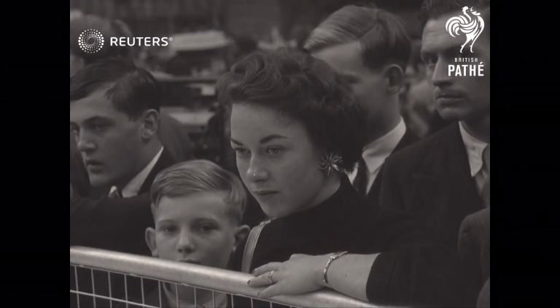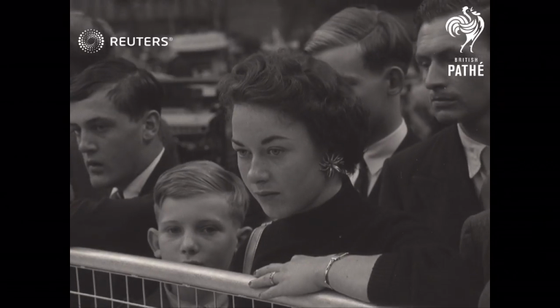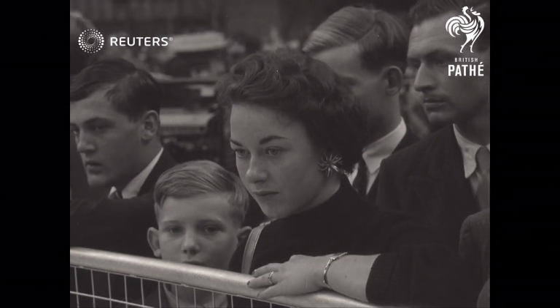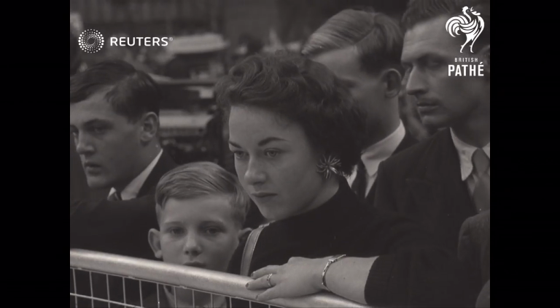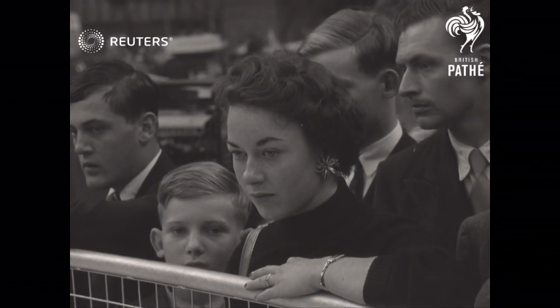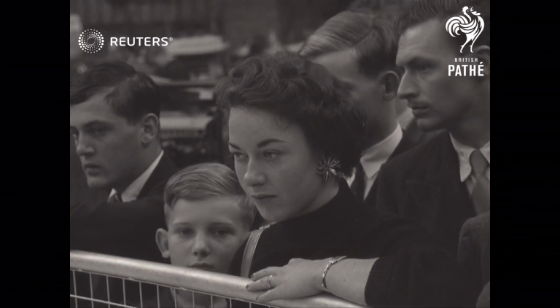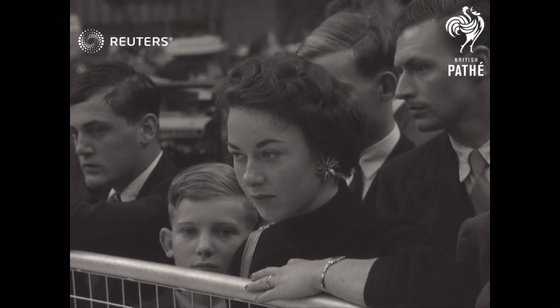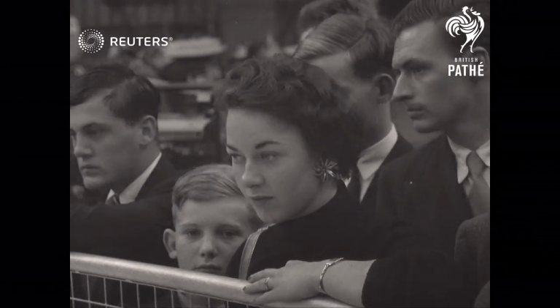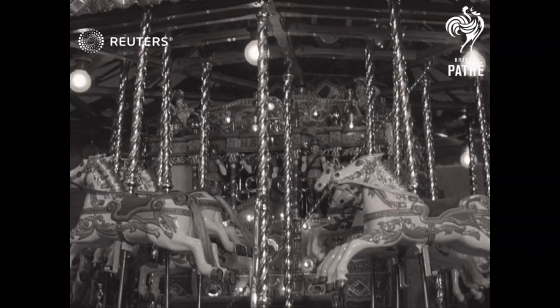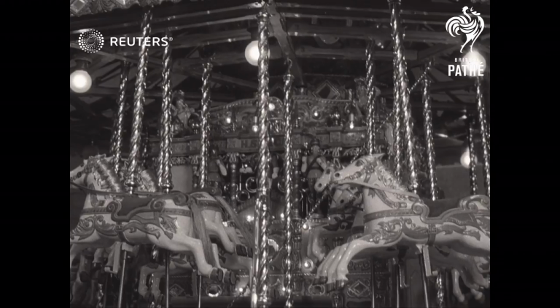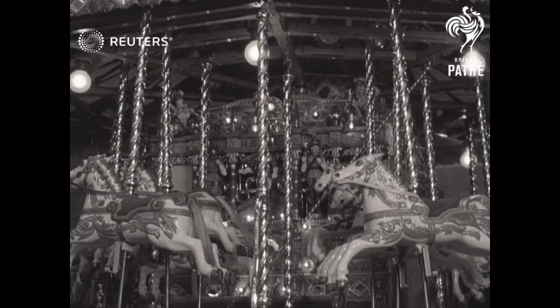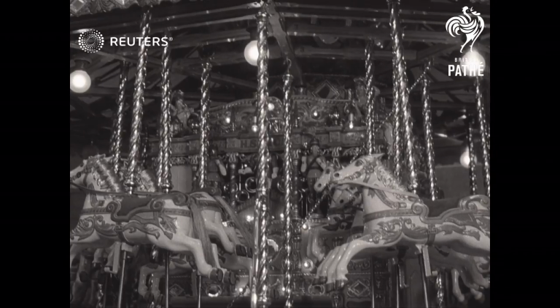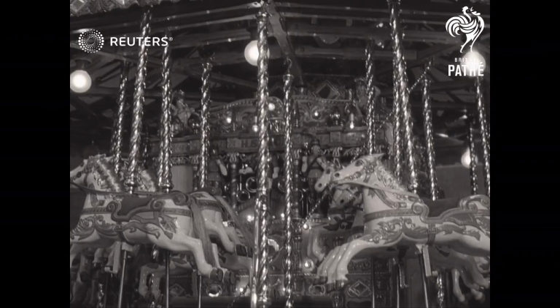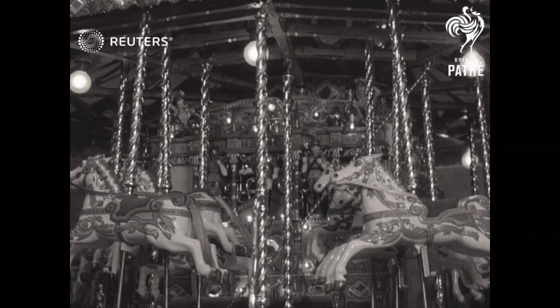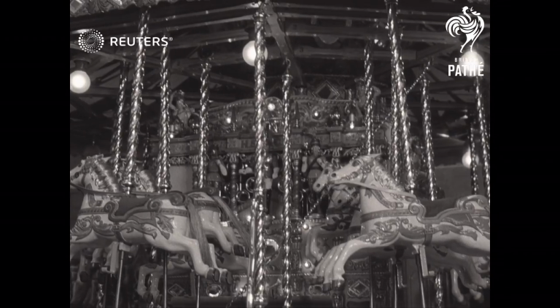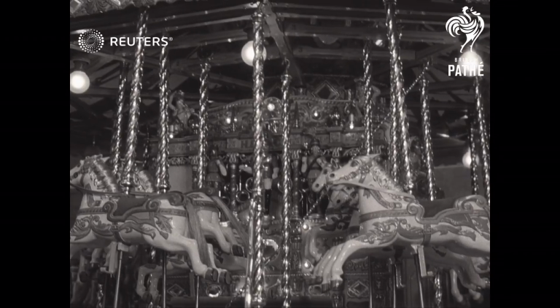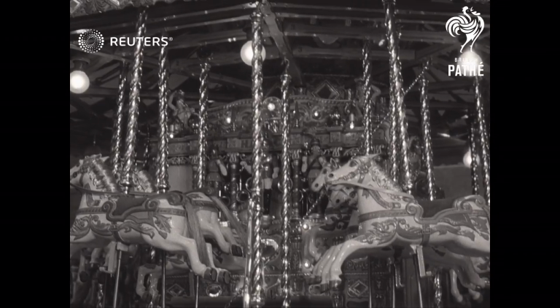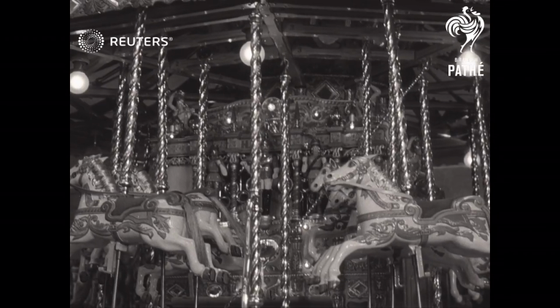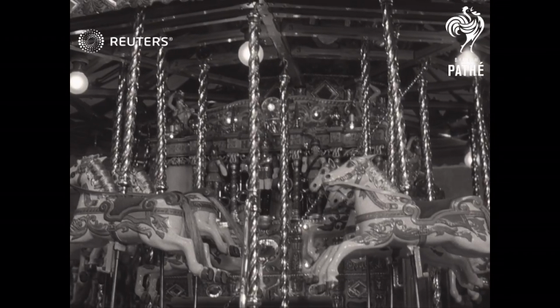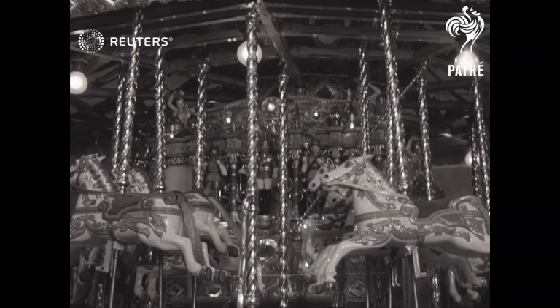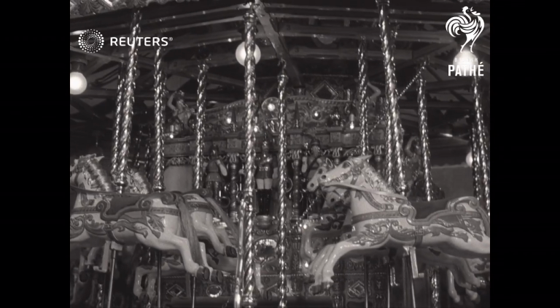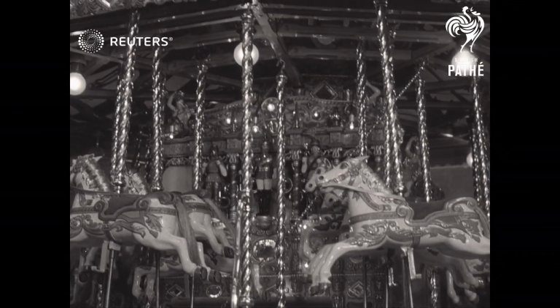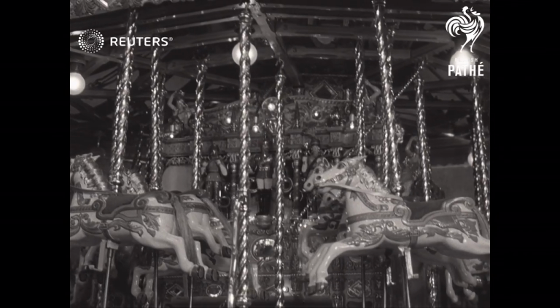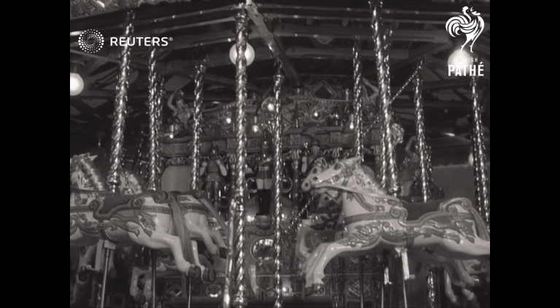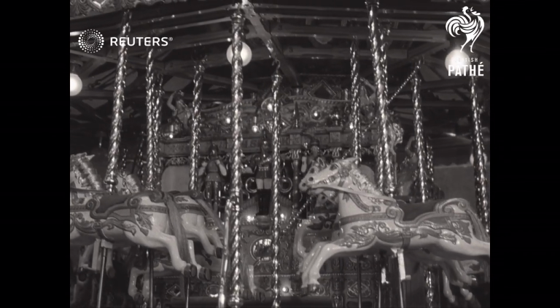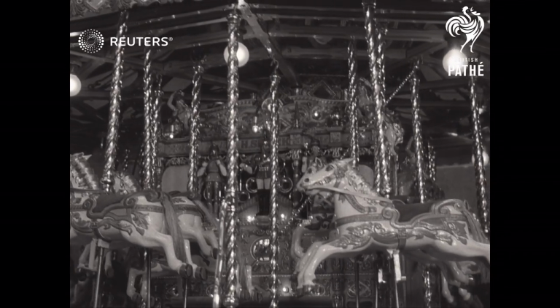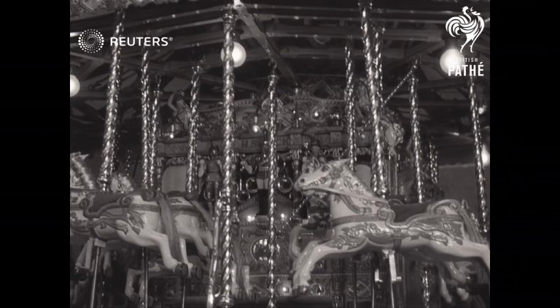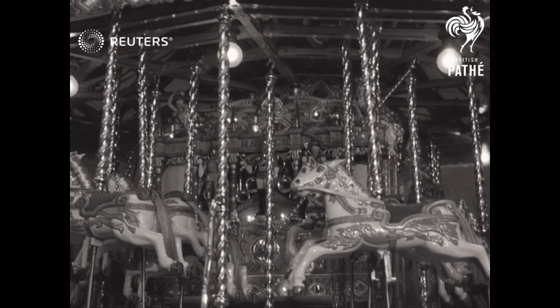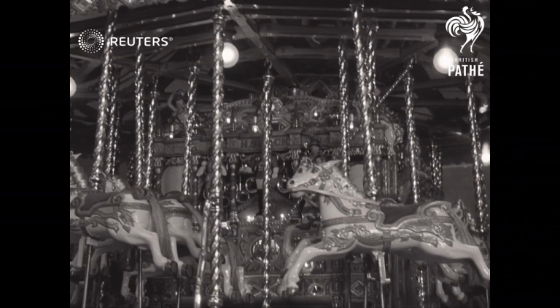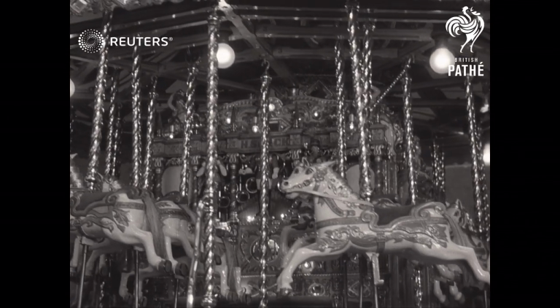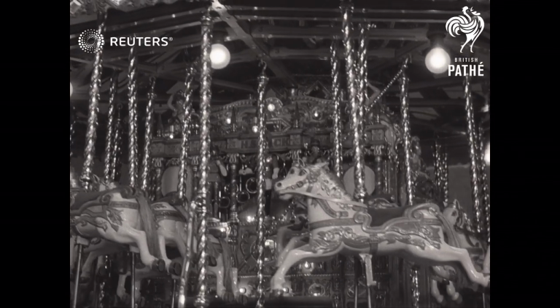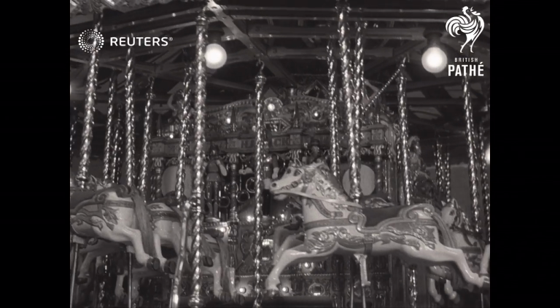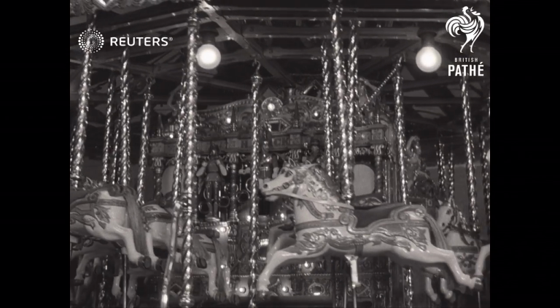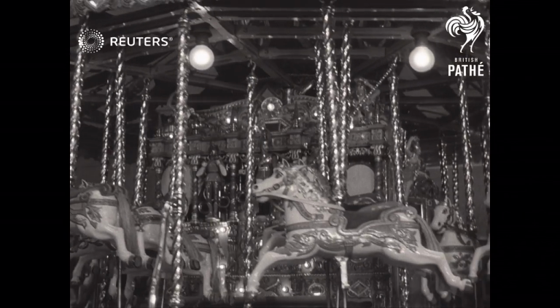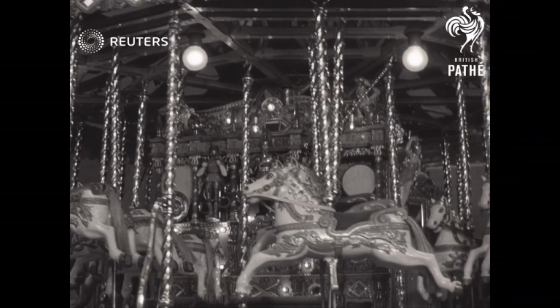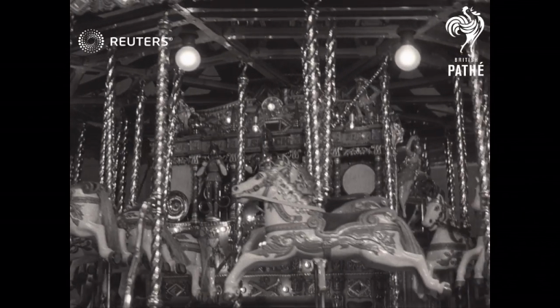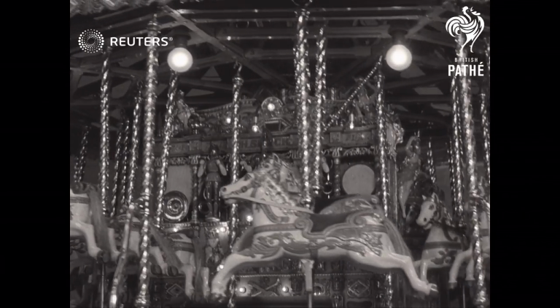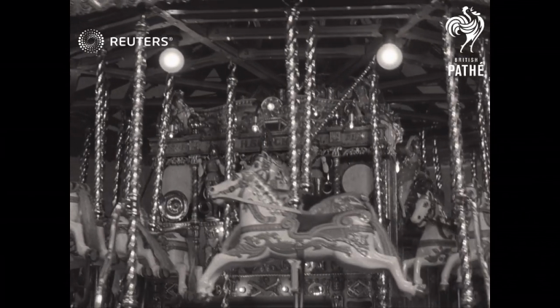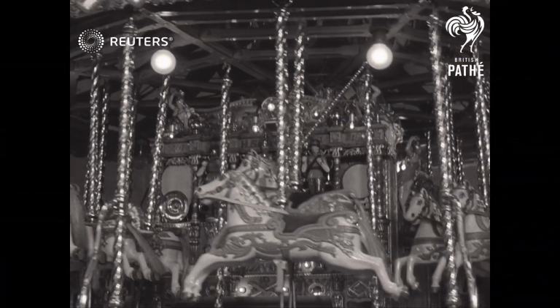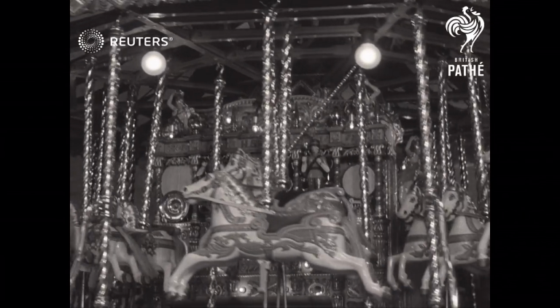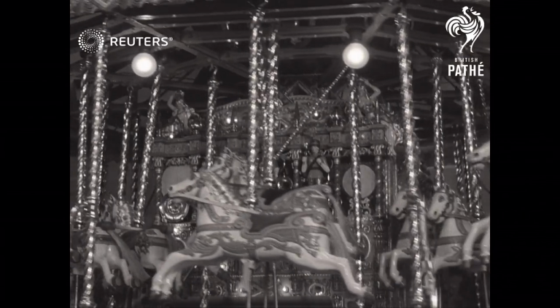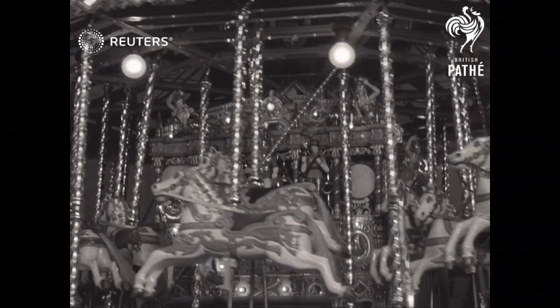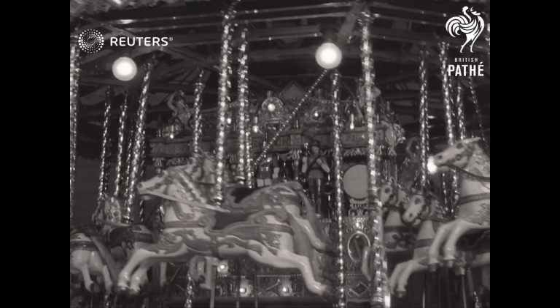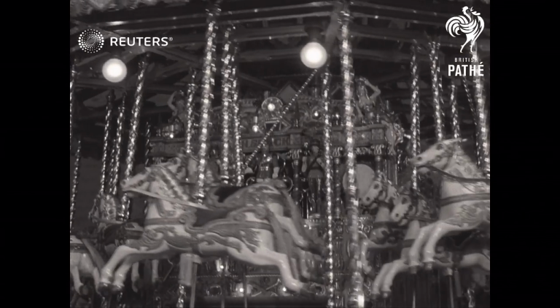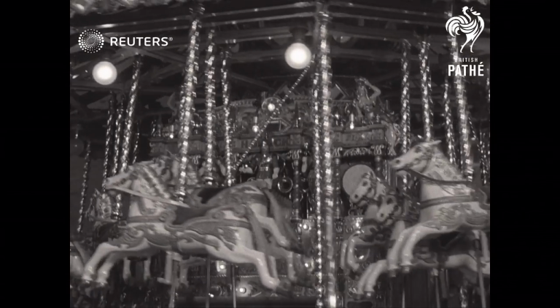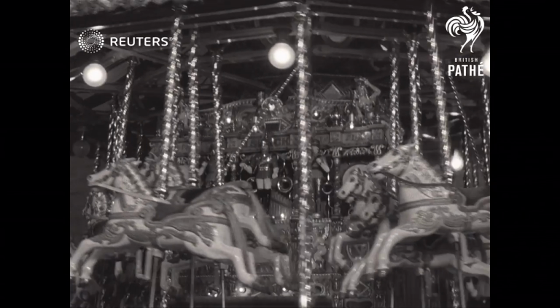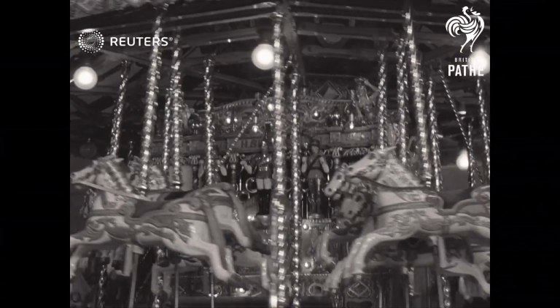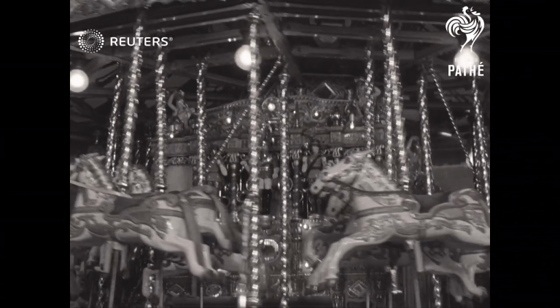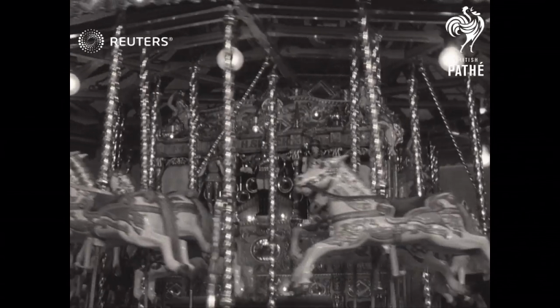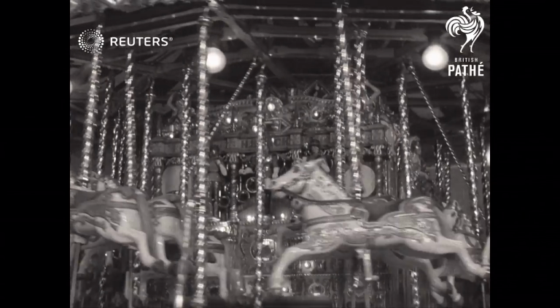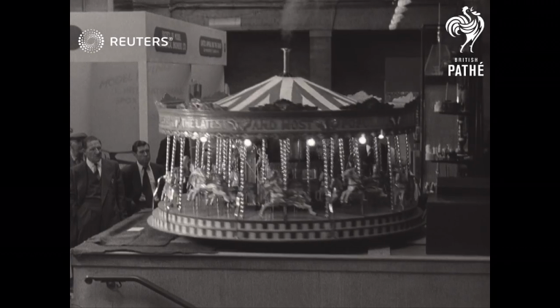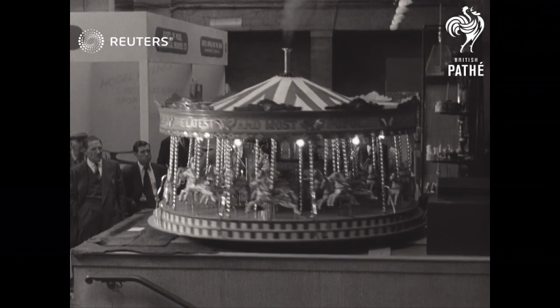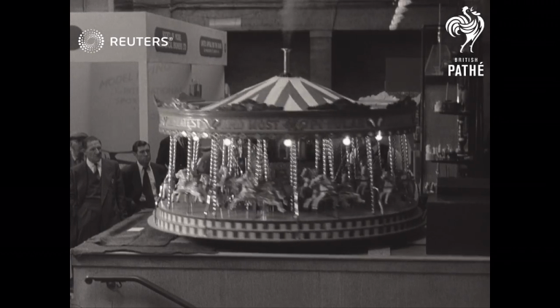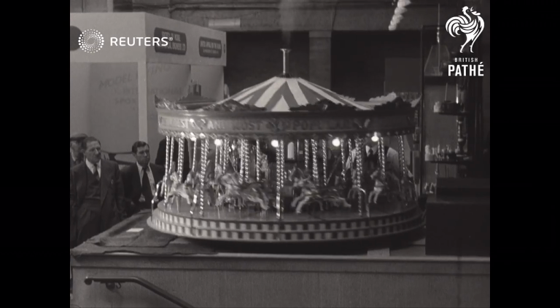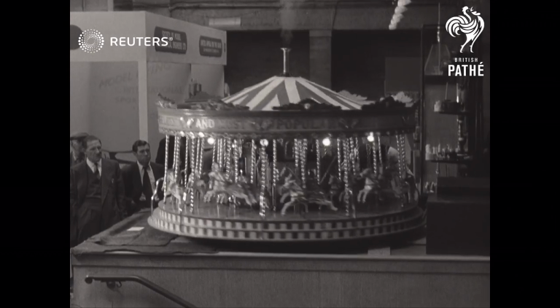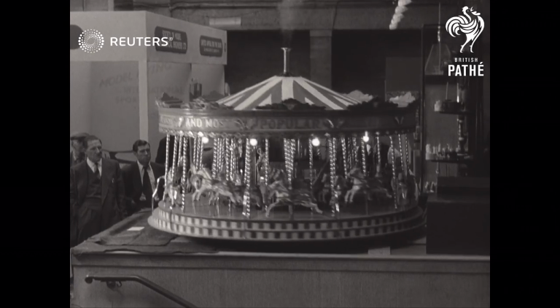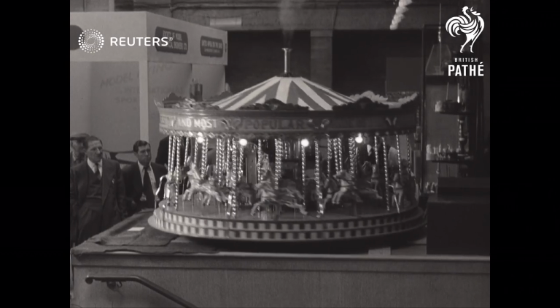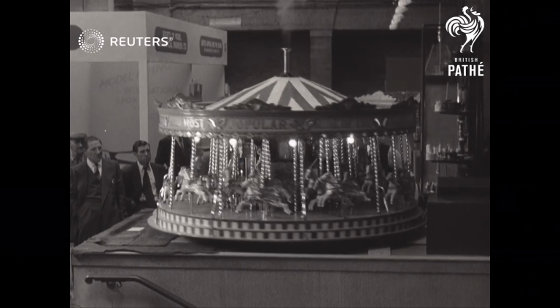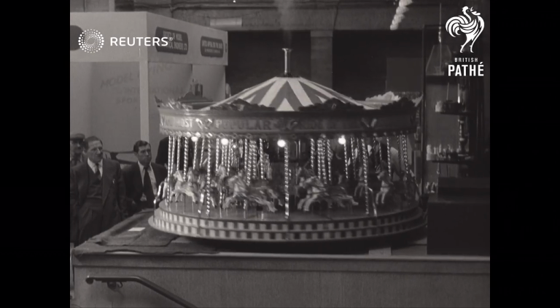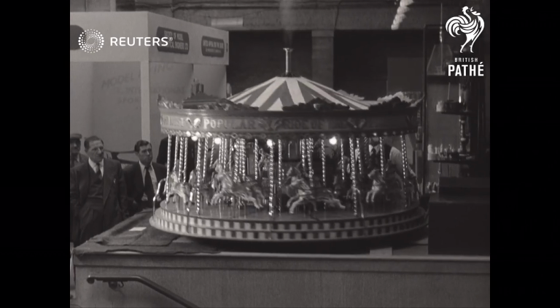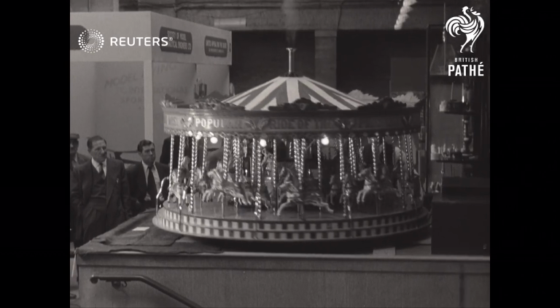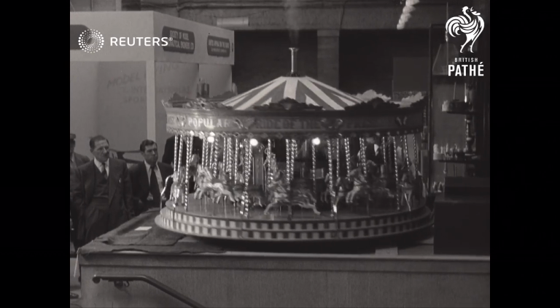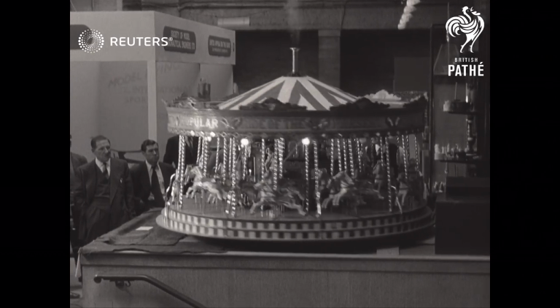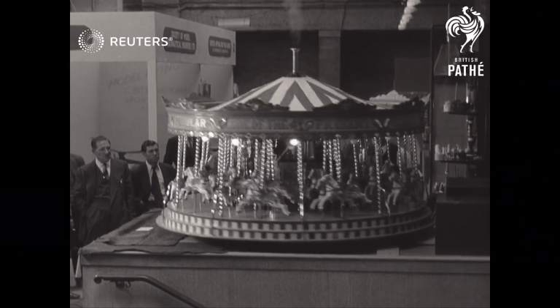And the creator of this steam-driven fairground roundabout, that took 9,000 hours of spare time work to construct, gained the premier award: the Duke of Edinburgh Trophy.